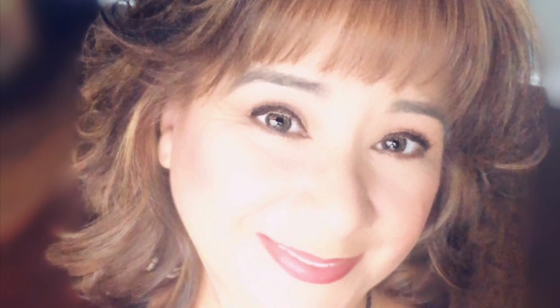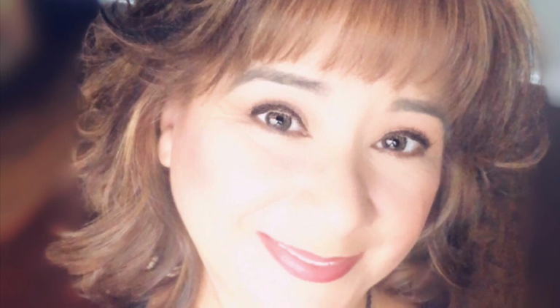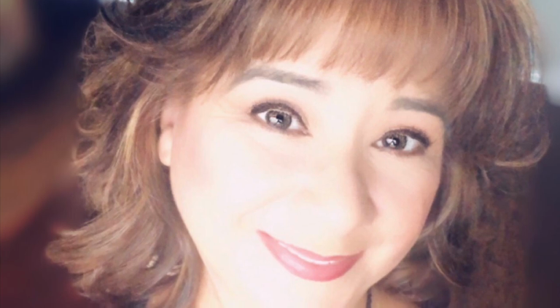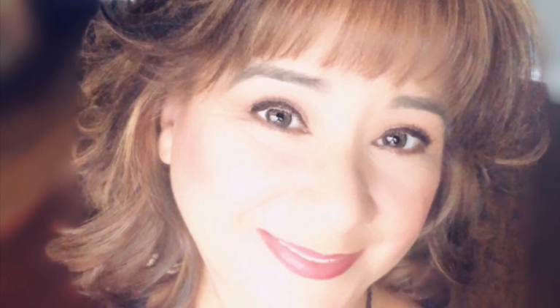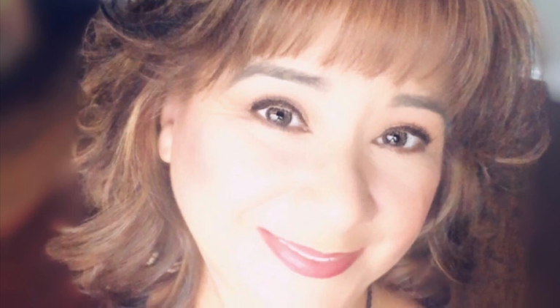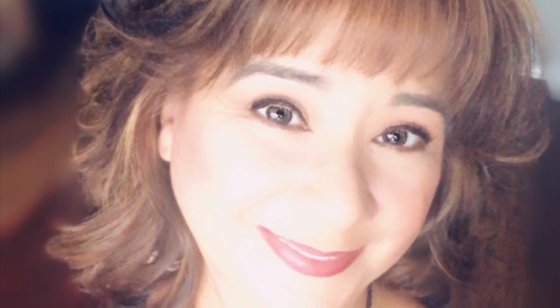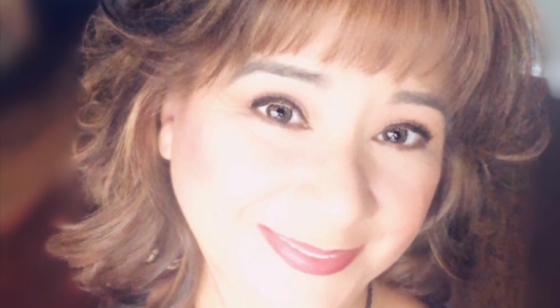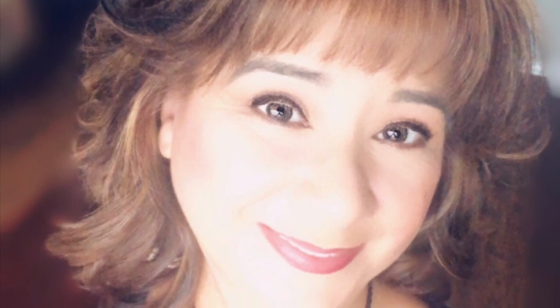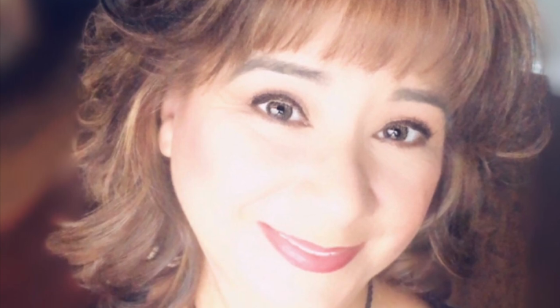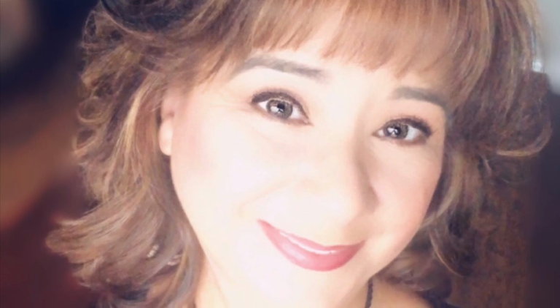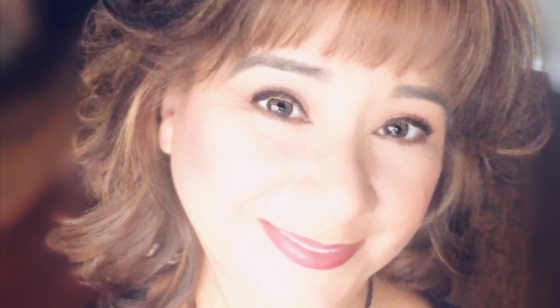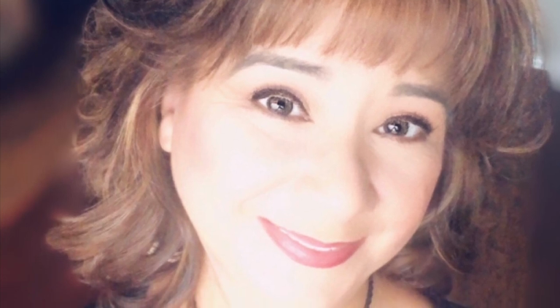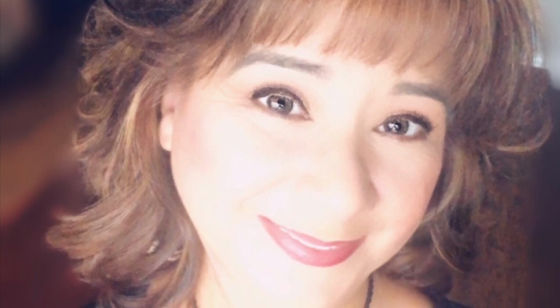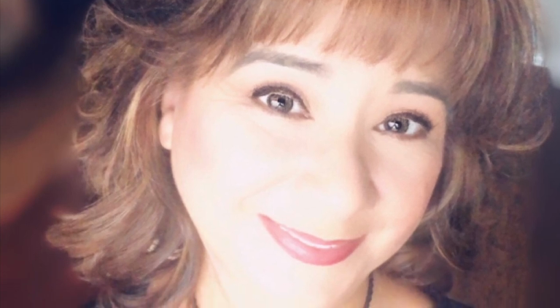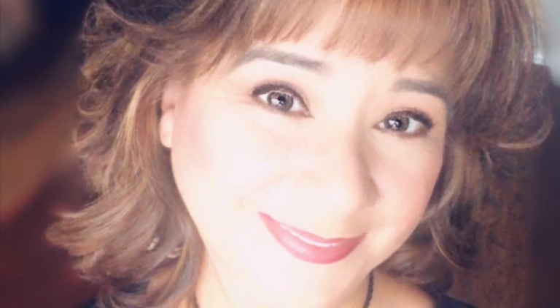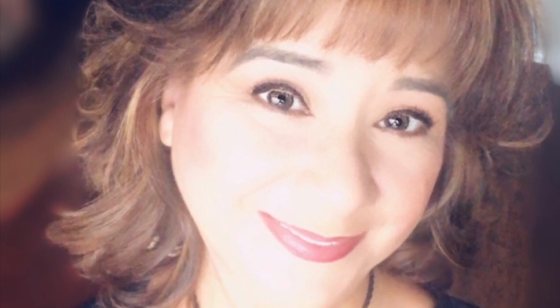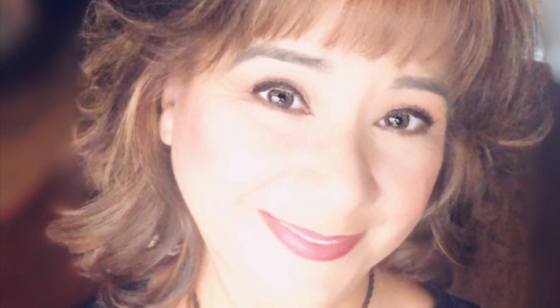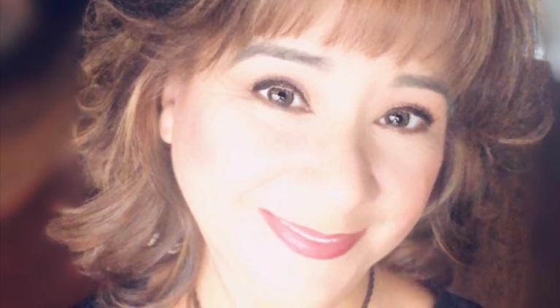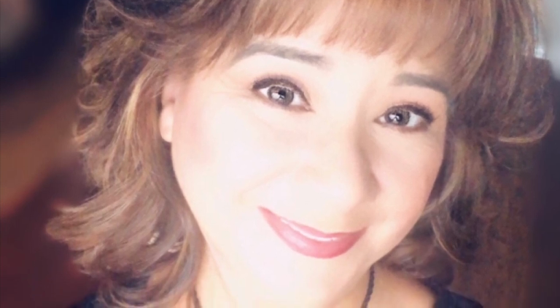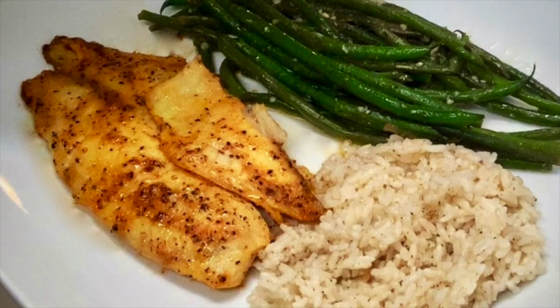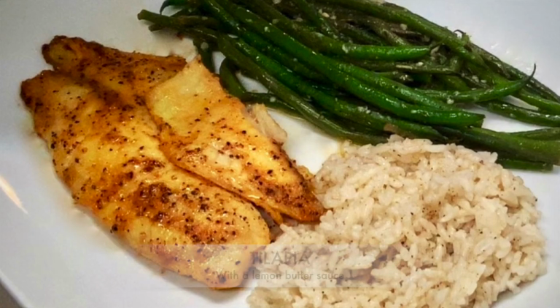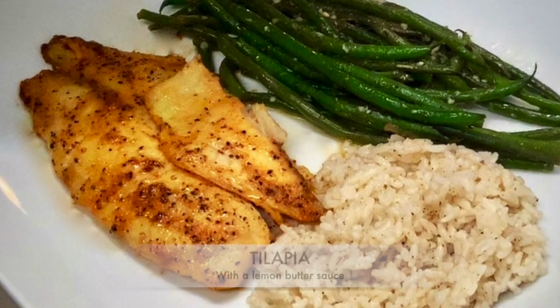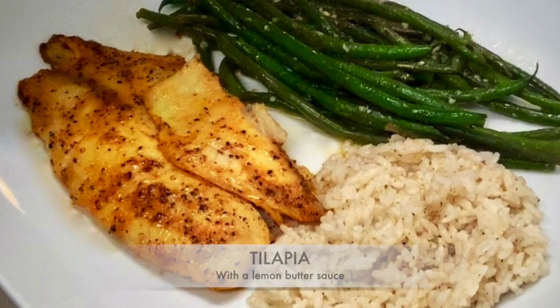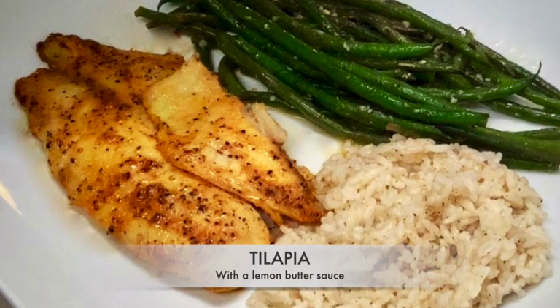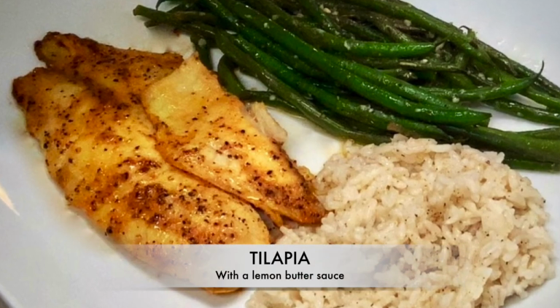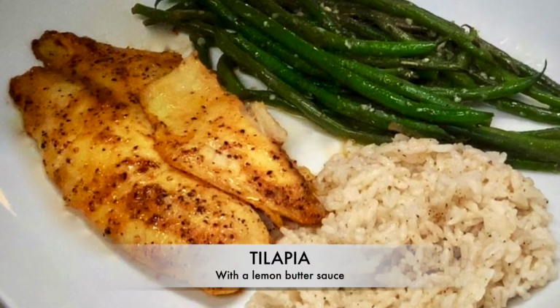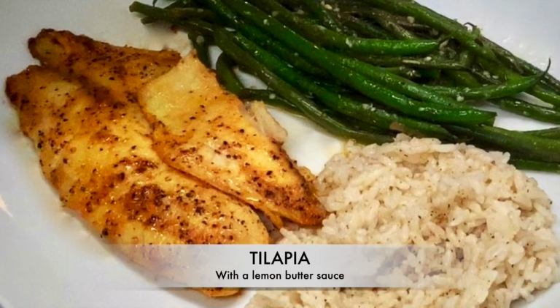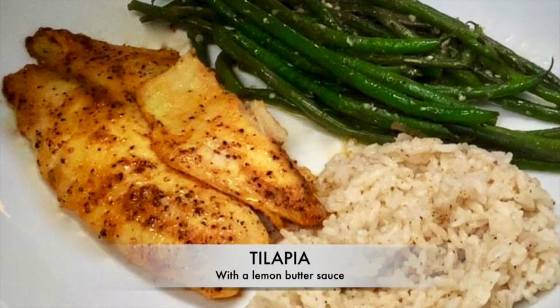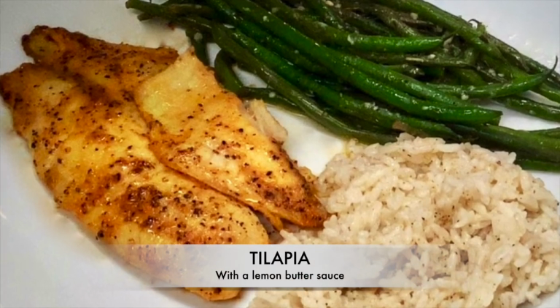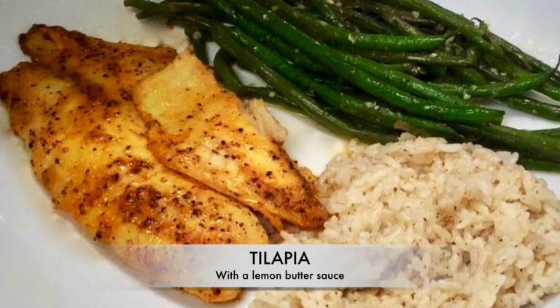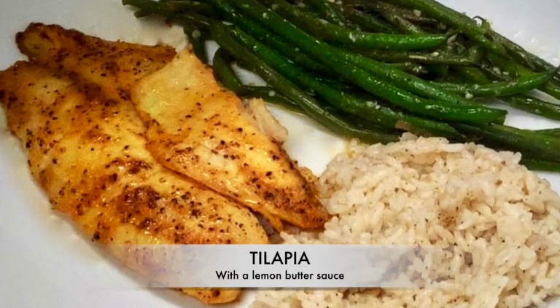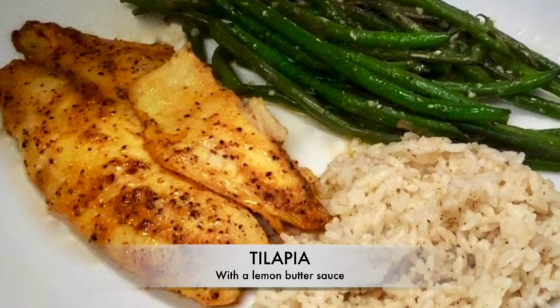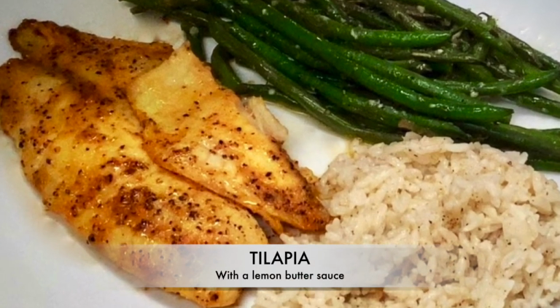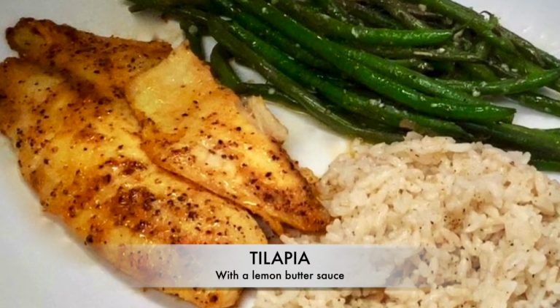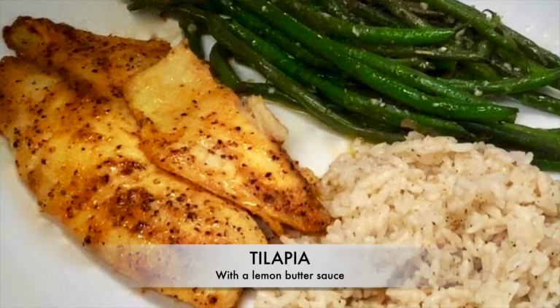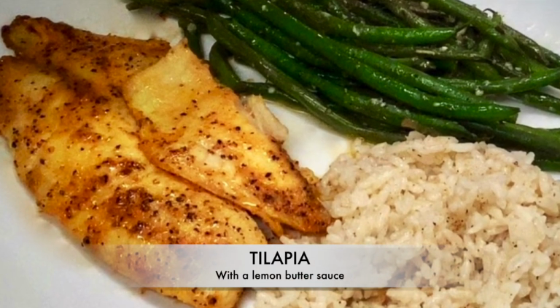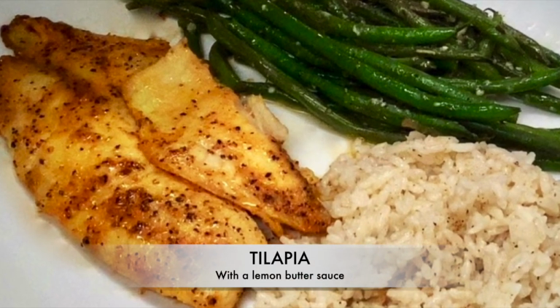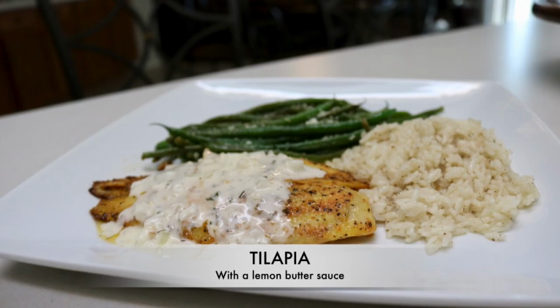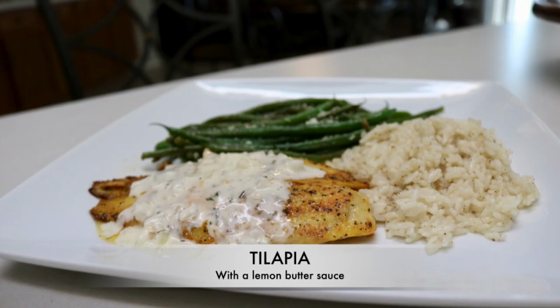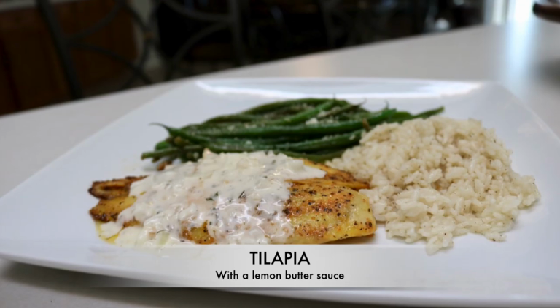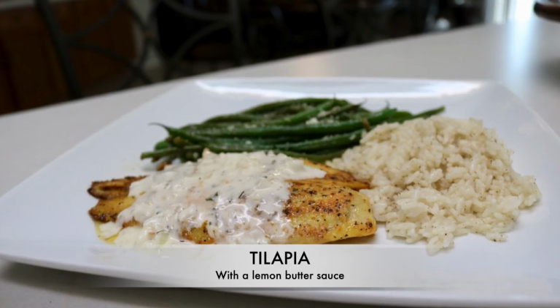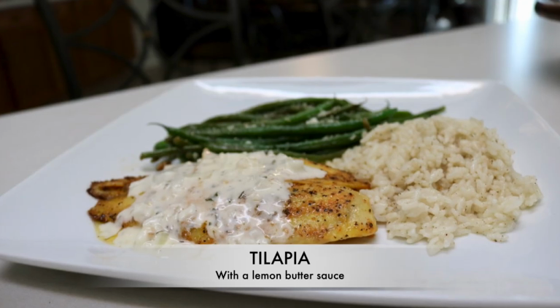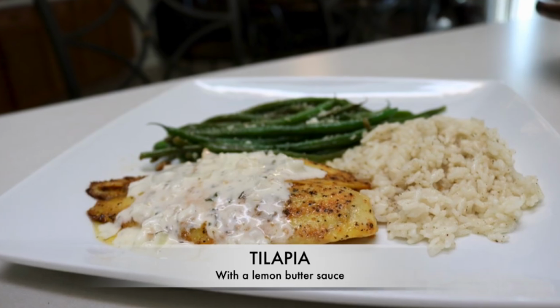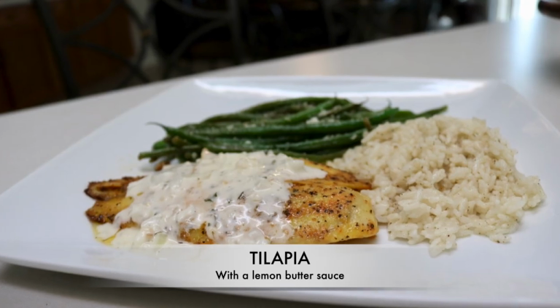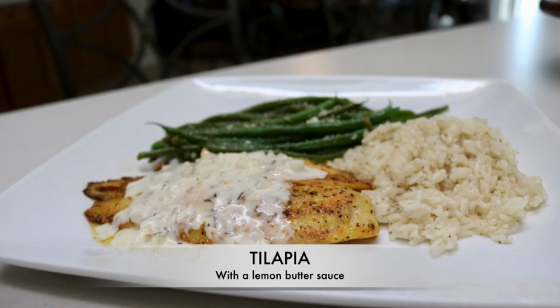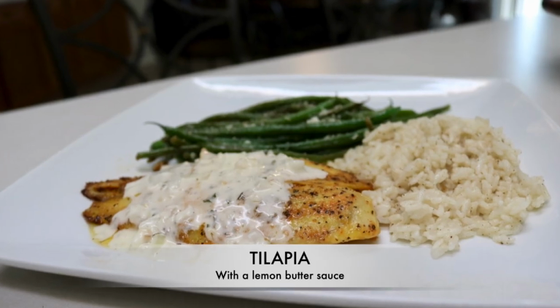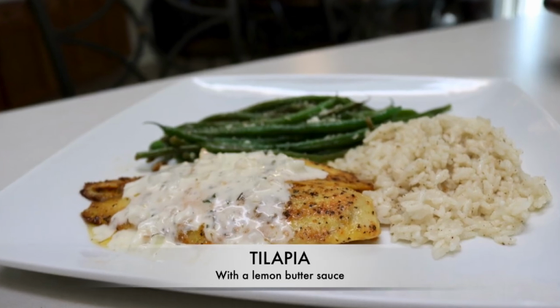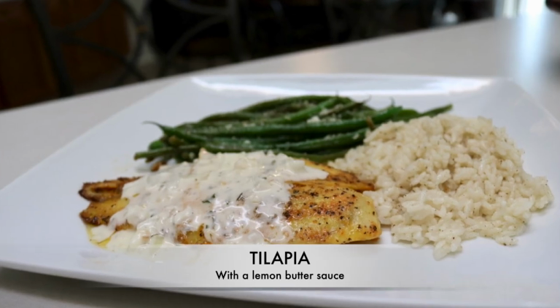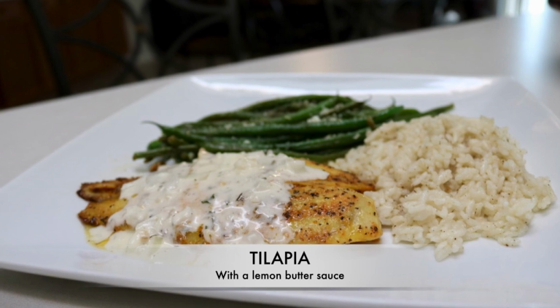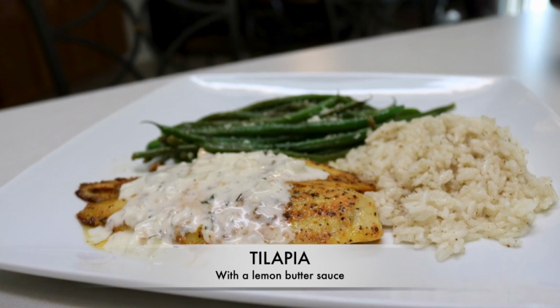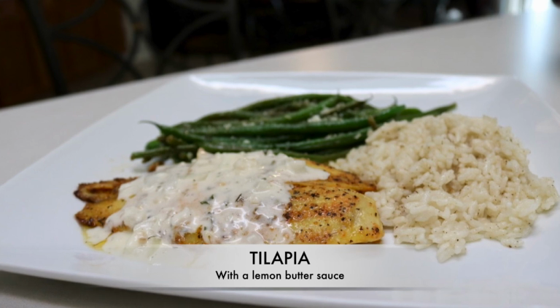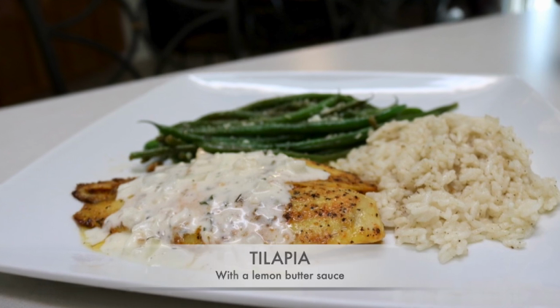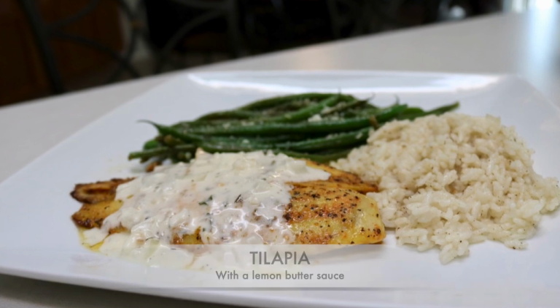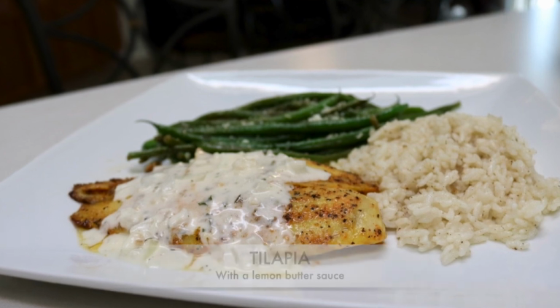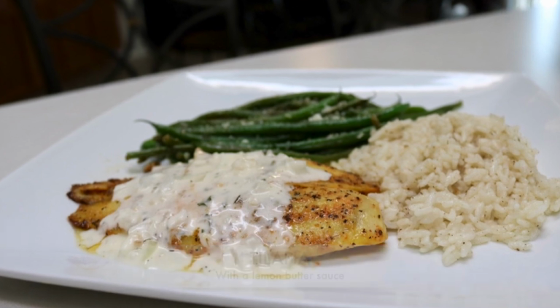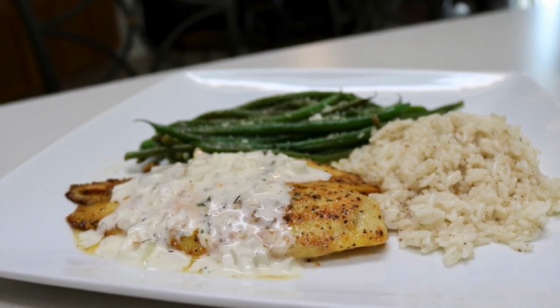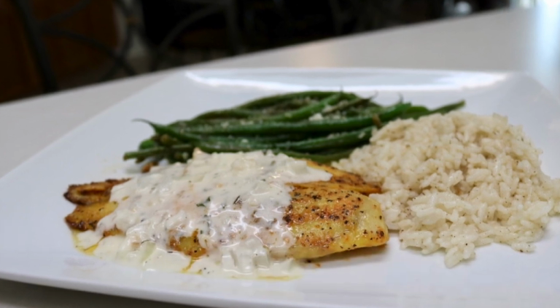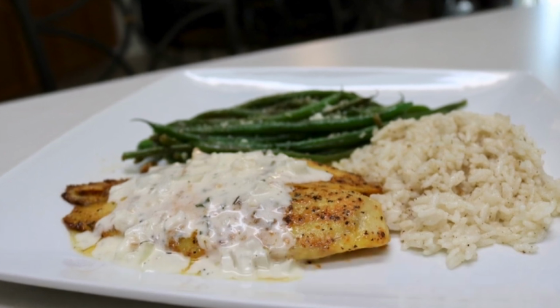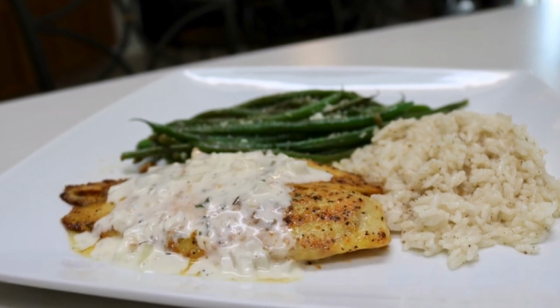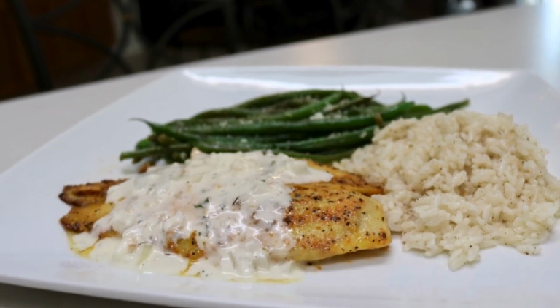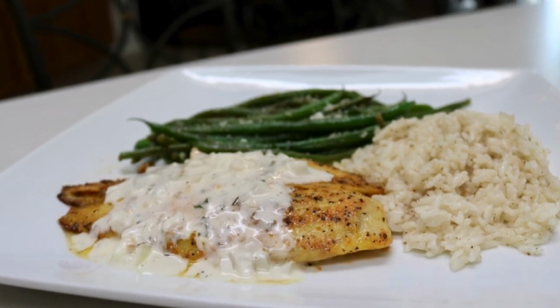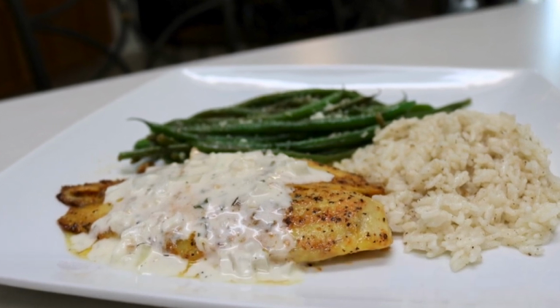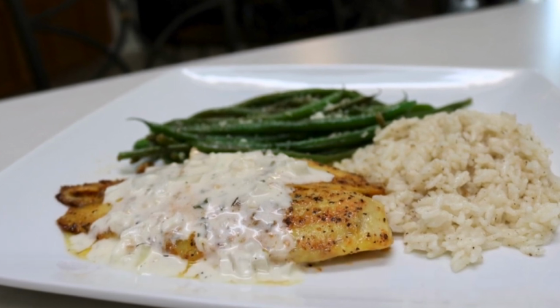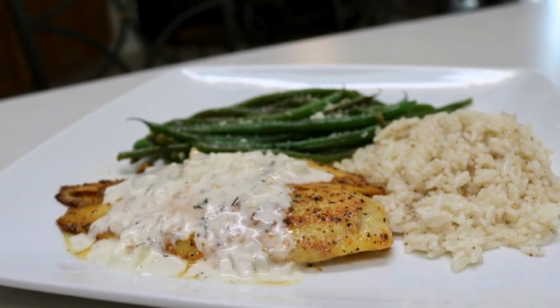Hi, I'm Rose, and today we're going to be making some tilapia with a delicious lemon butter sauce and some green beans.